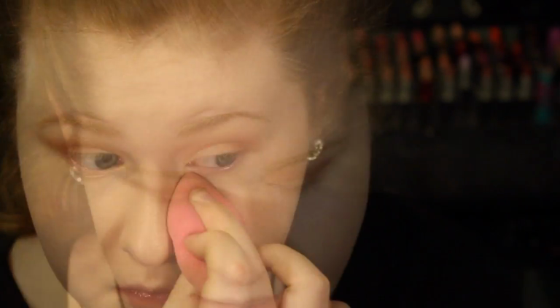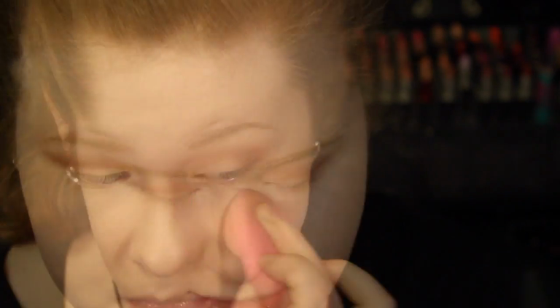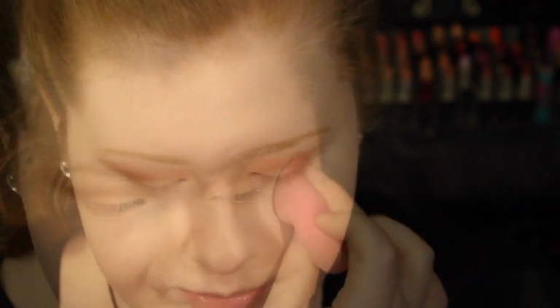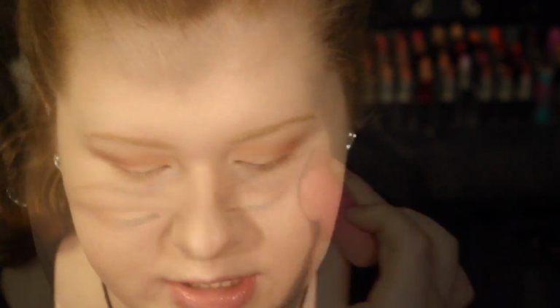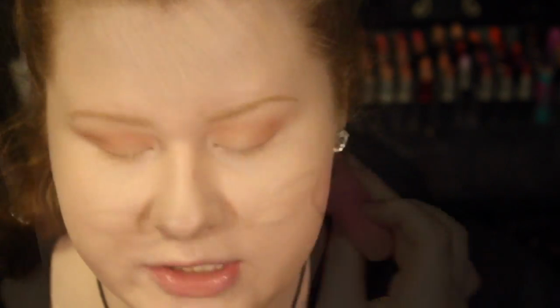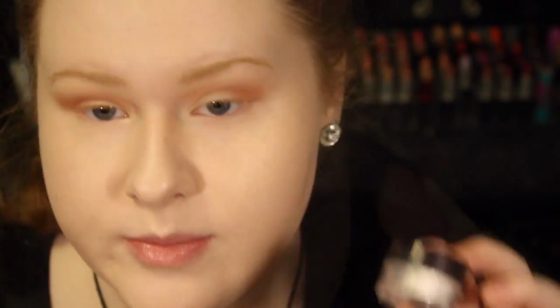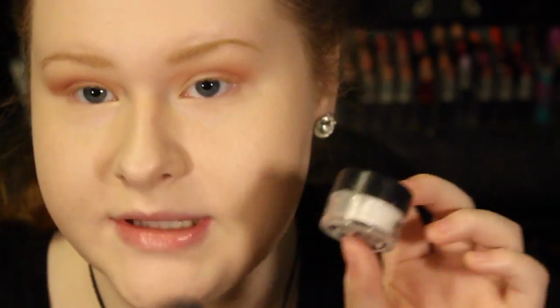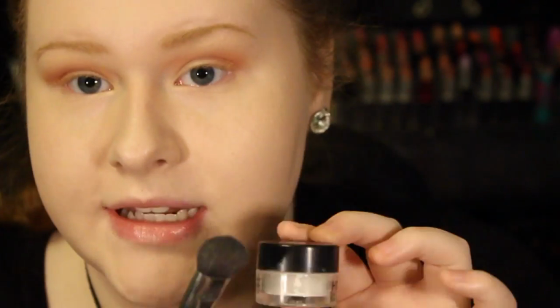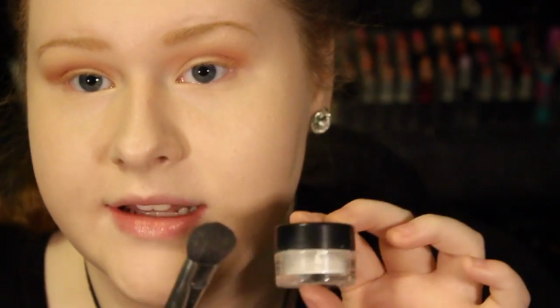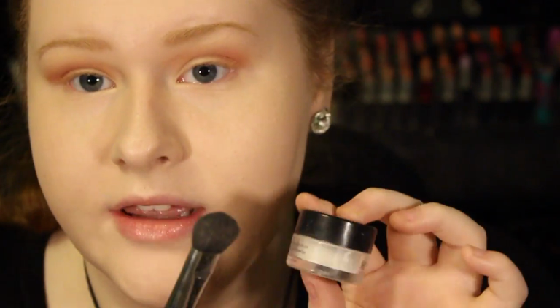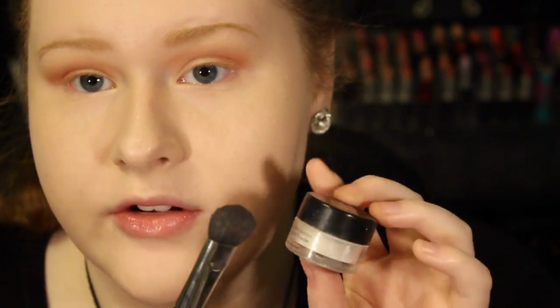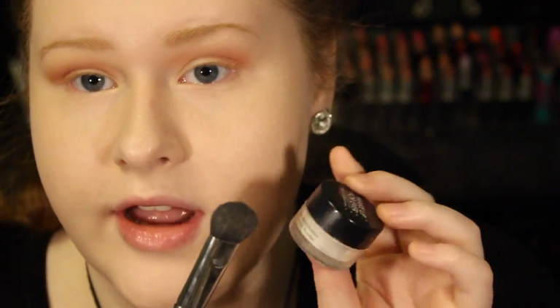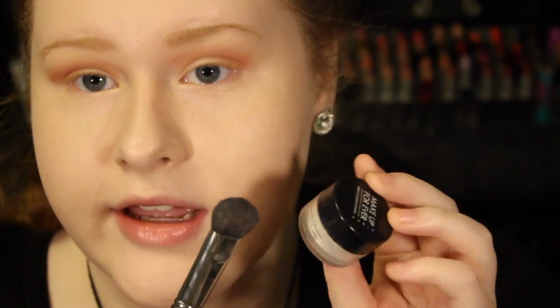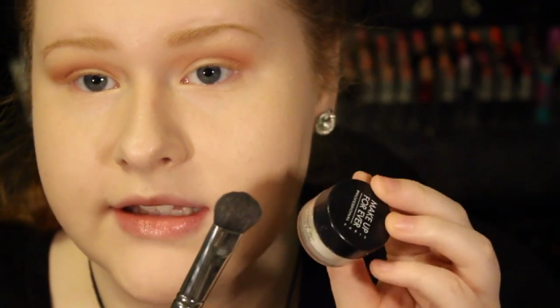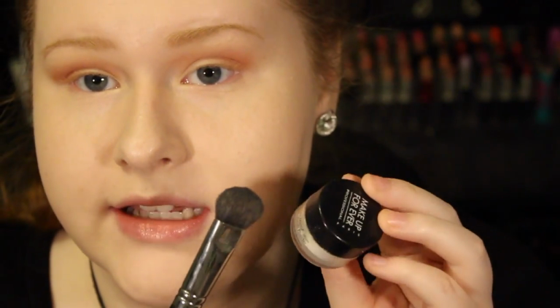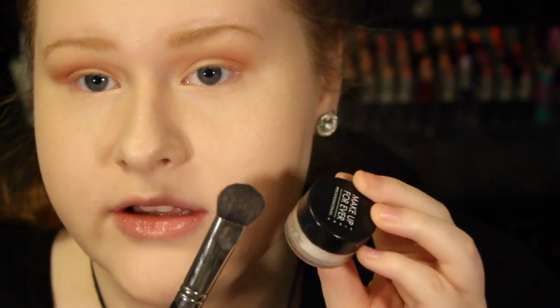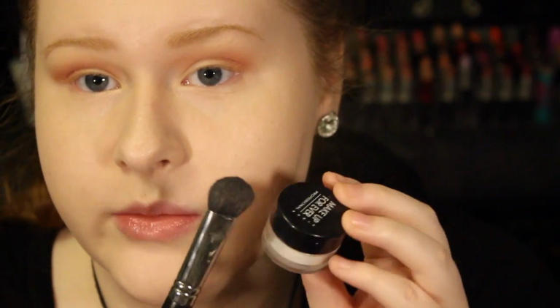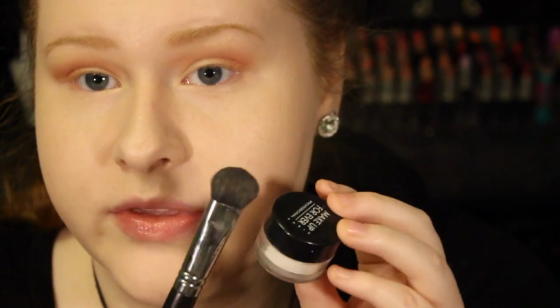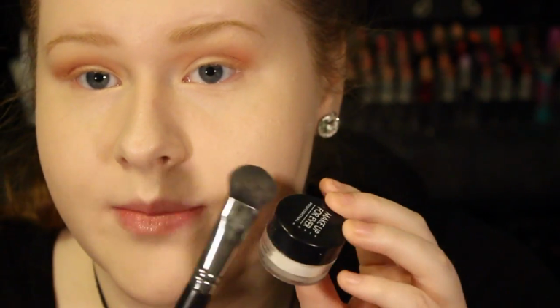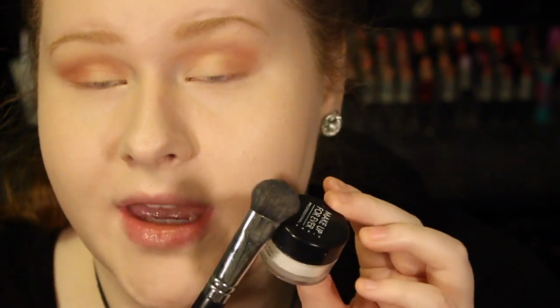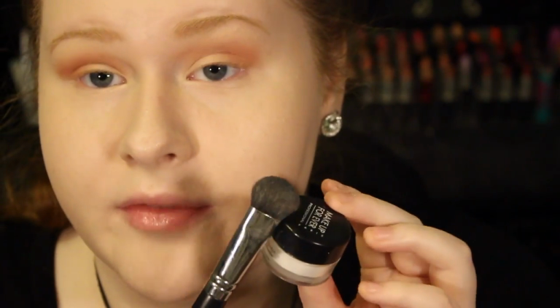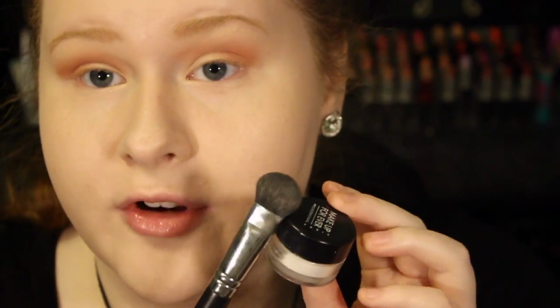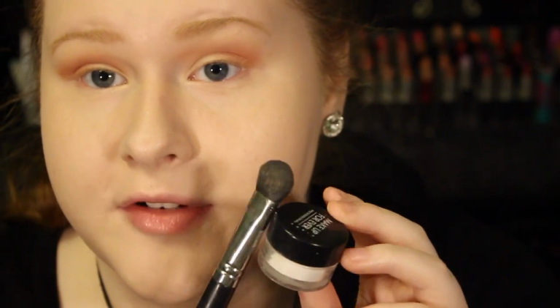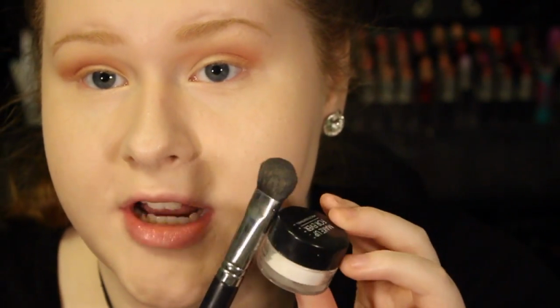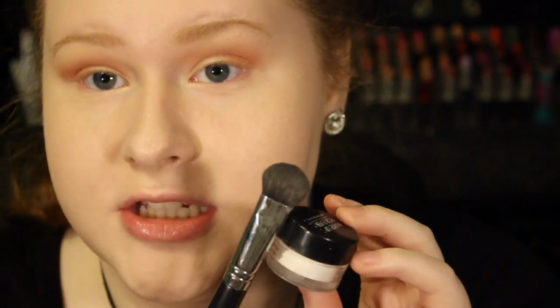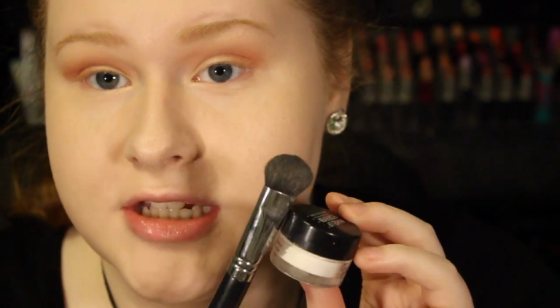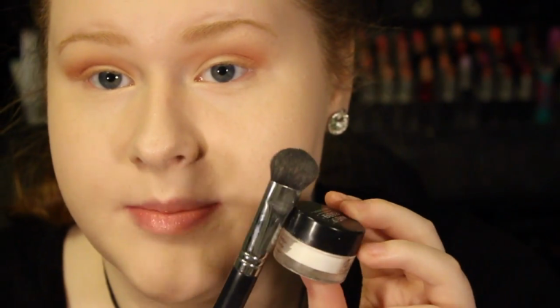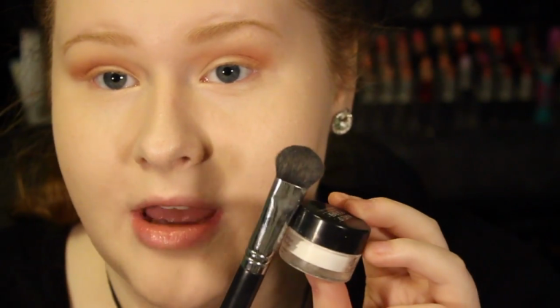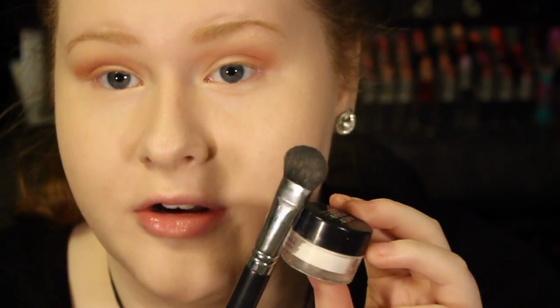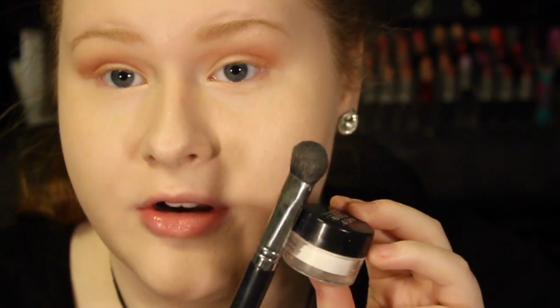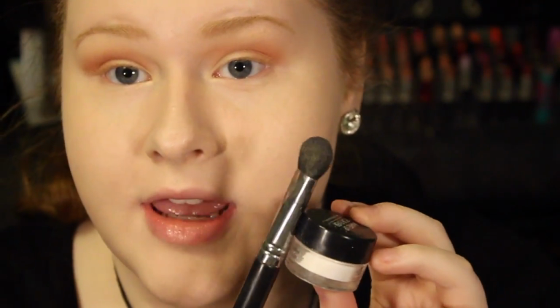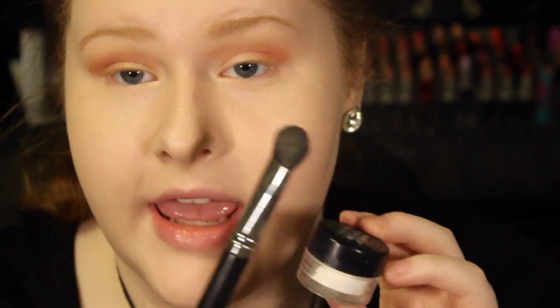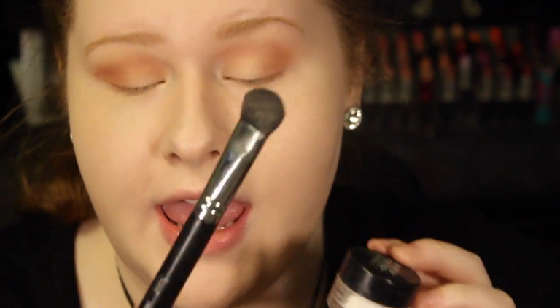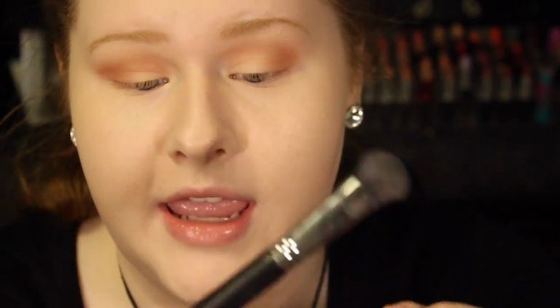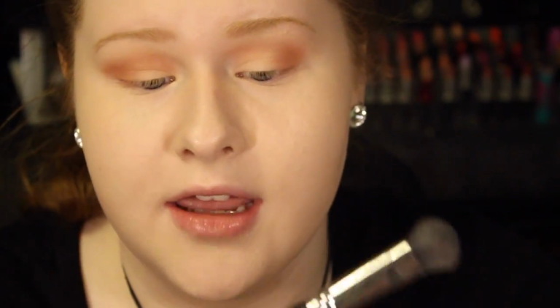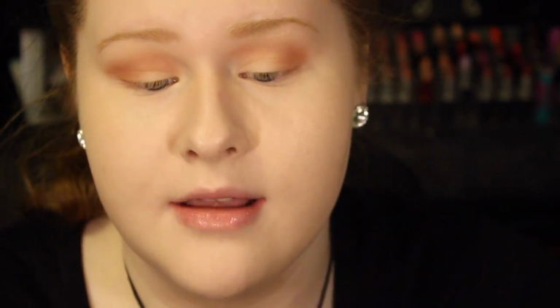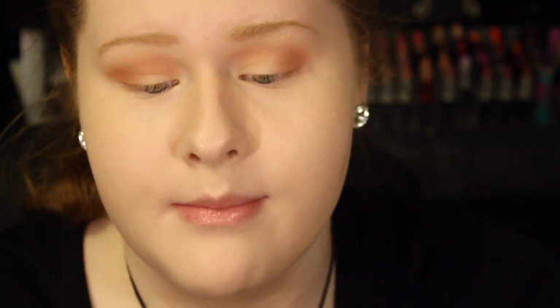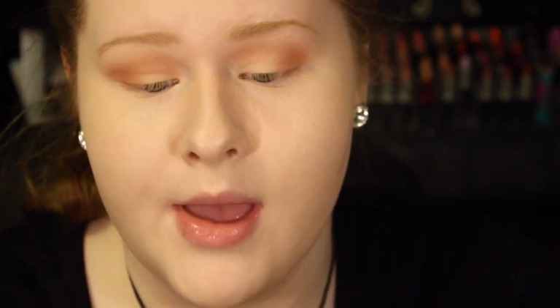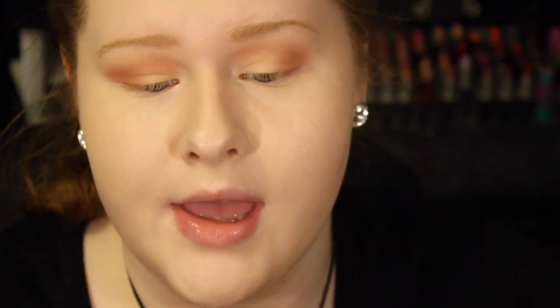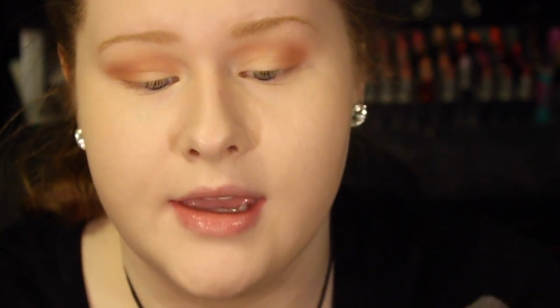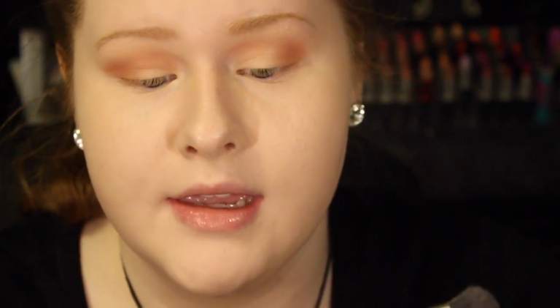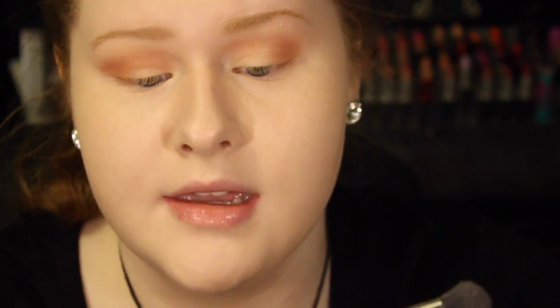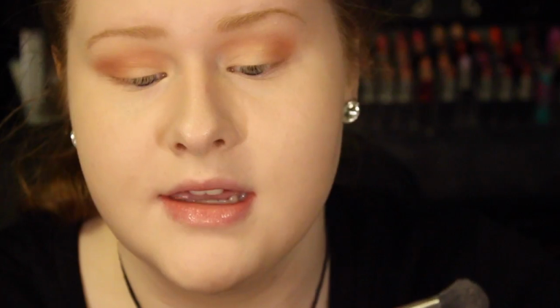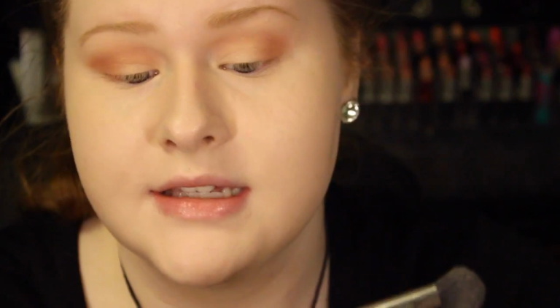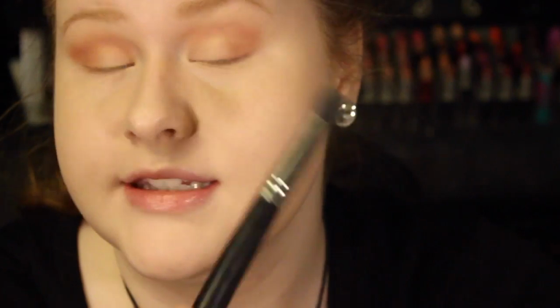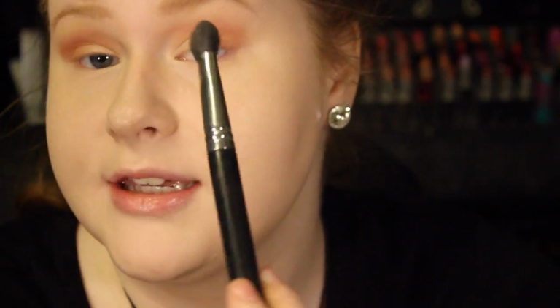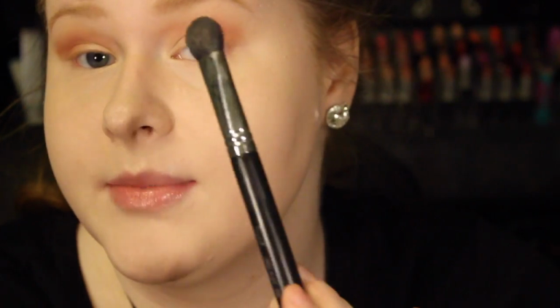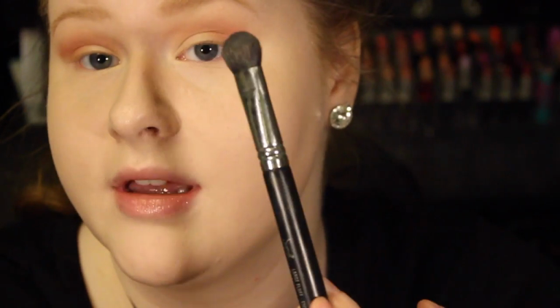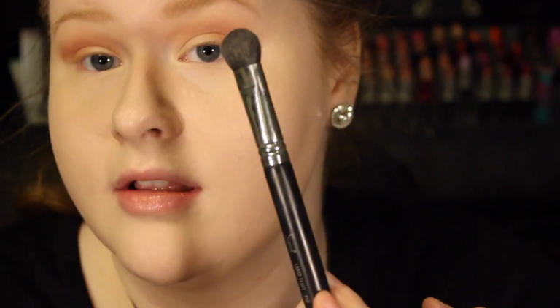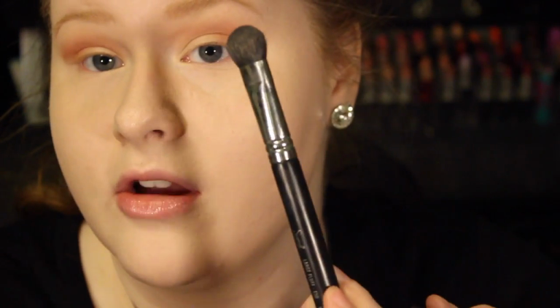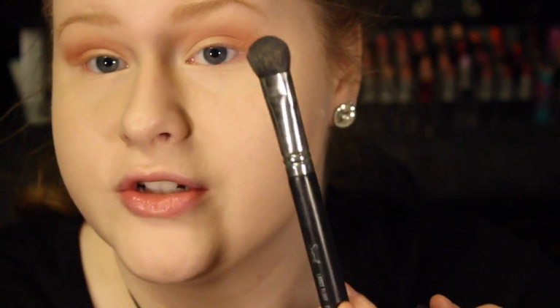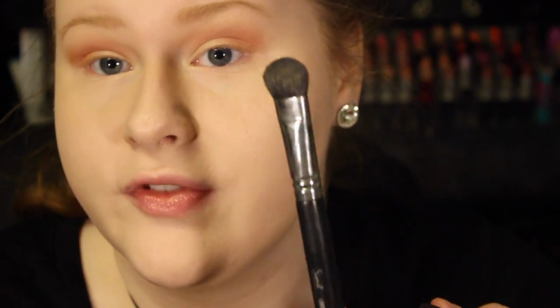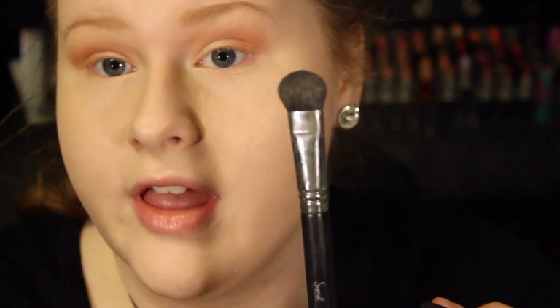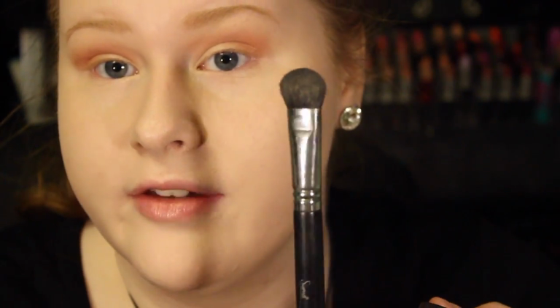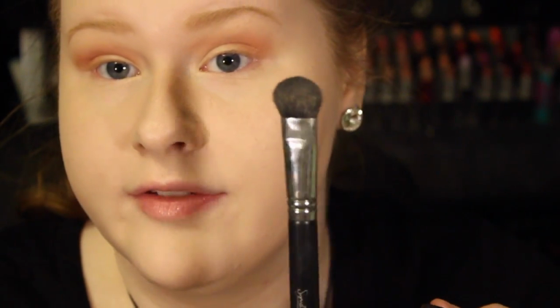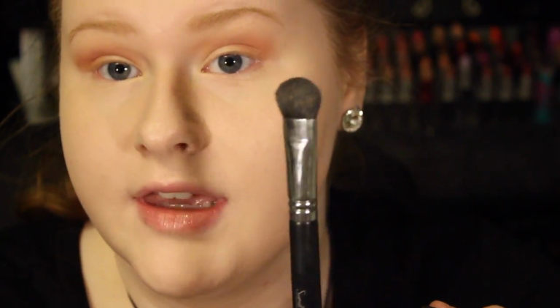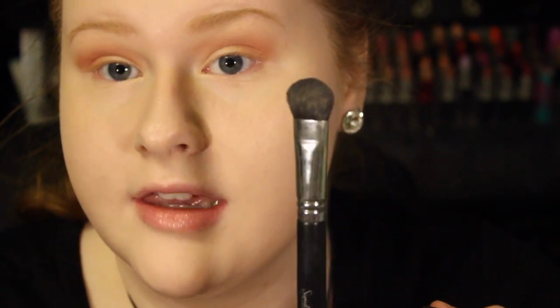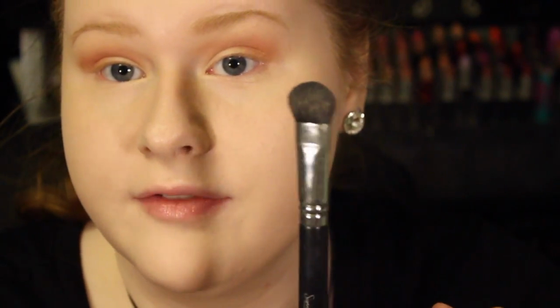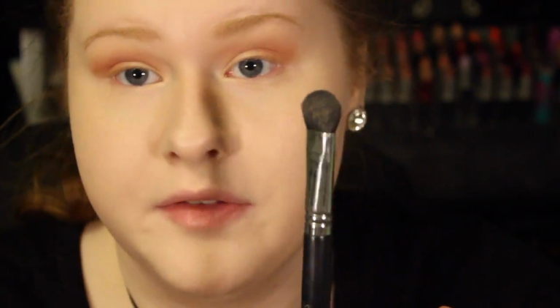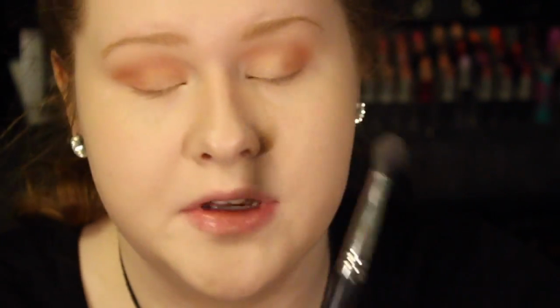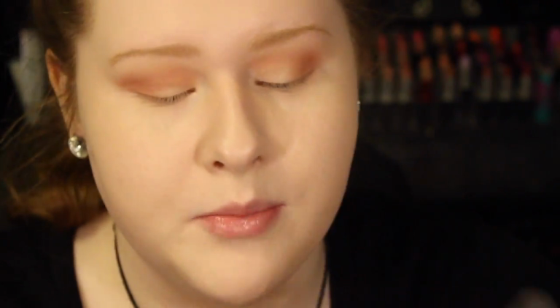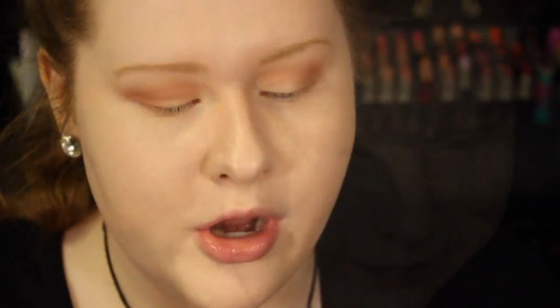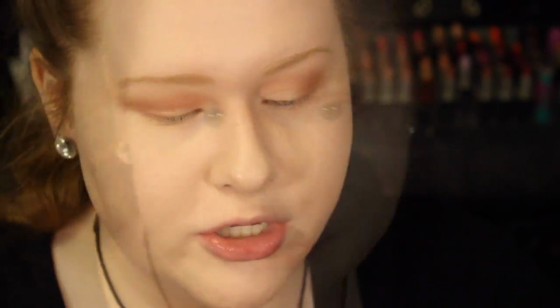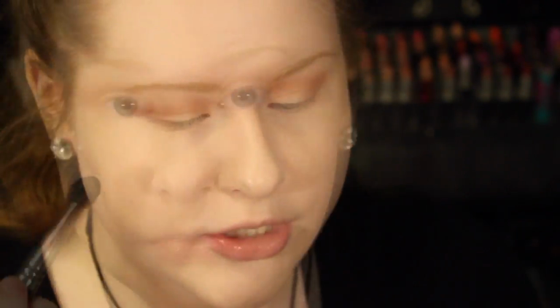I'm going to be setting the under-eye concealer with the Make Up For Ever HD powder and my Sigma Large Fluff E50 brush.